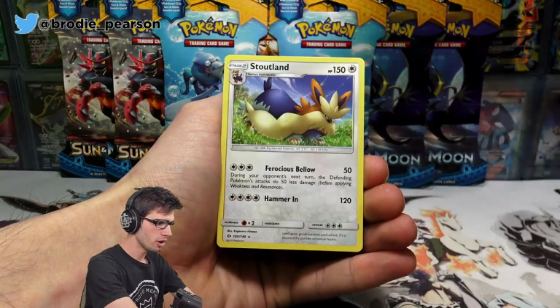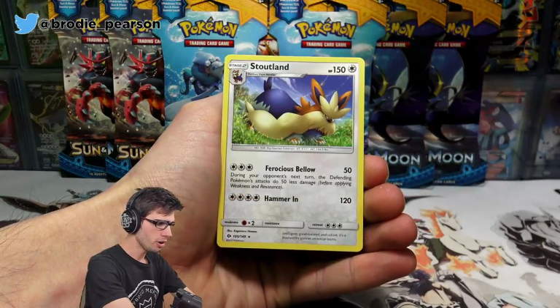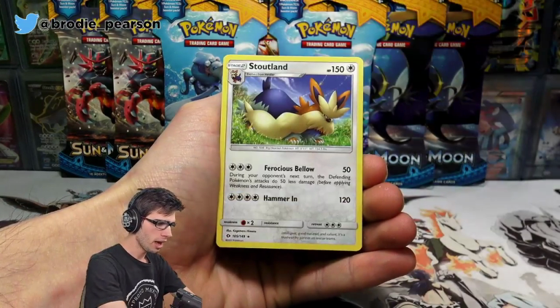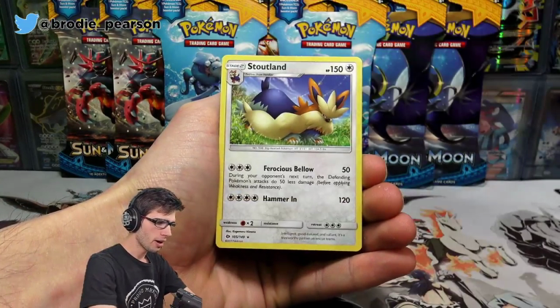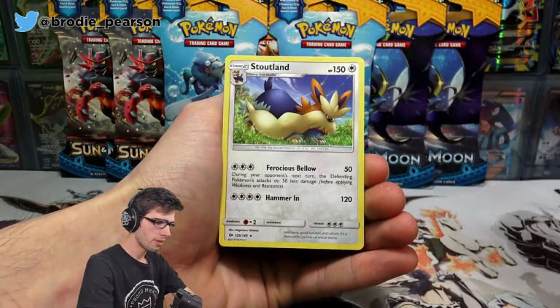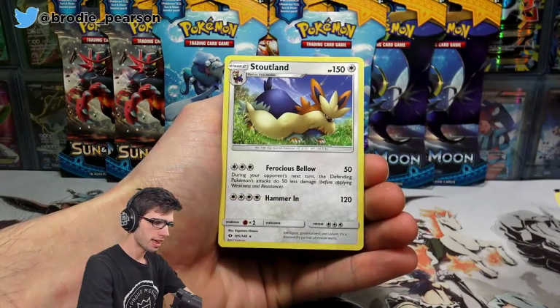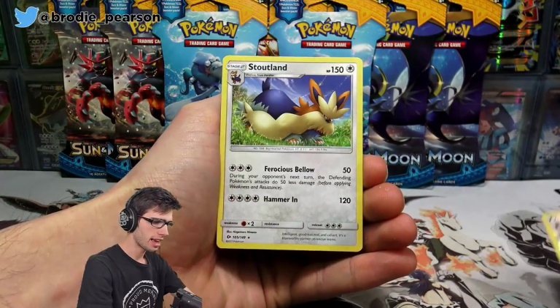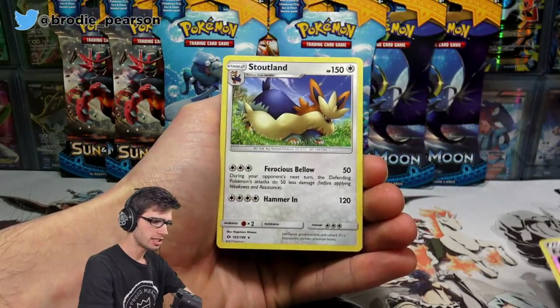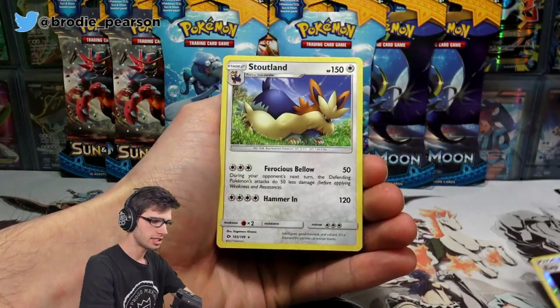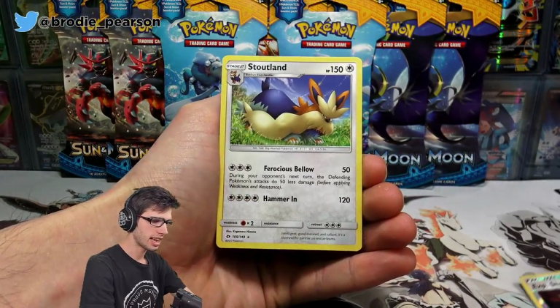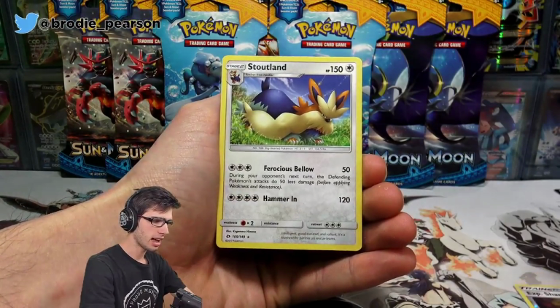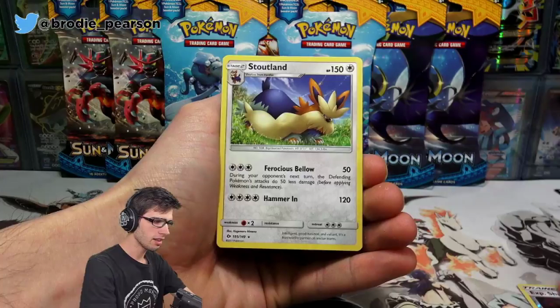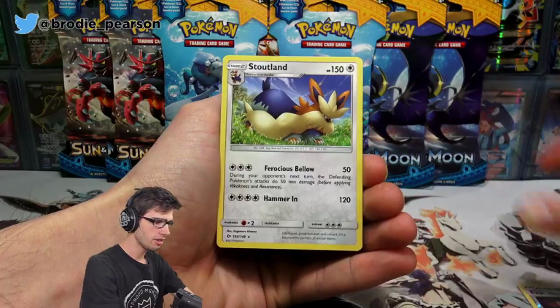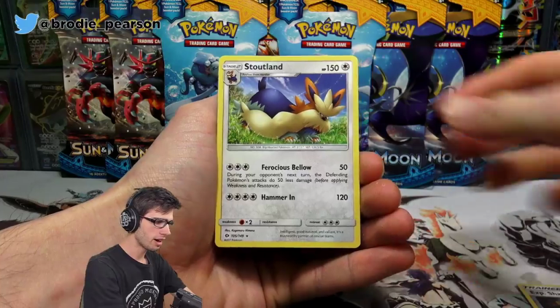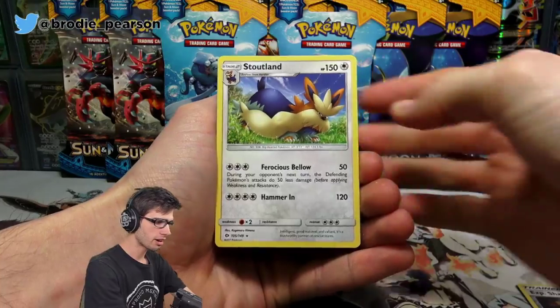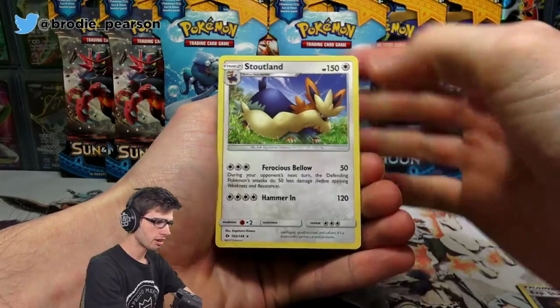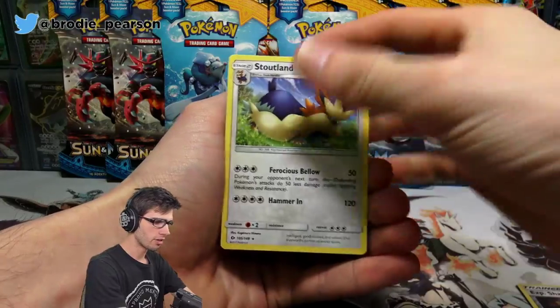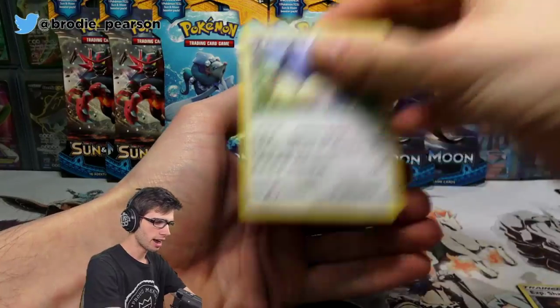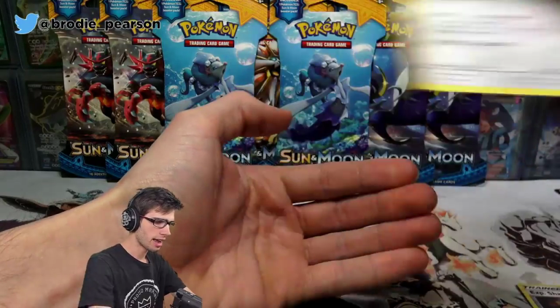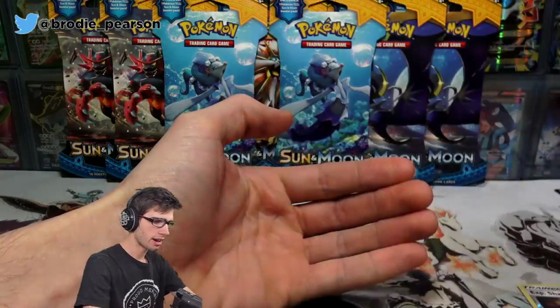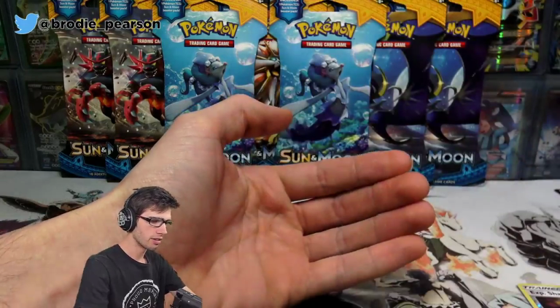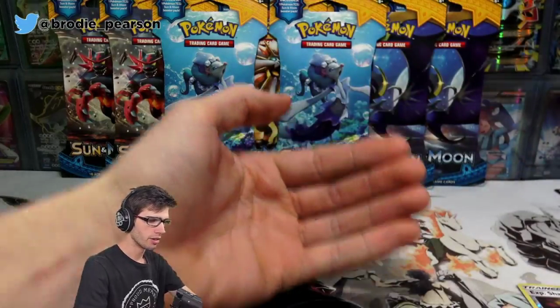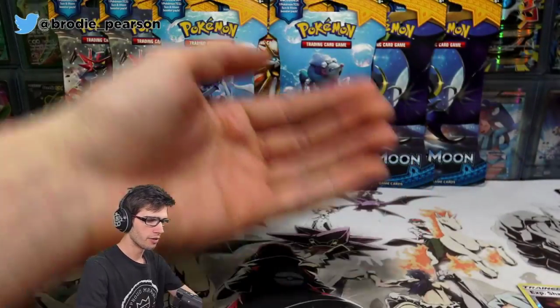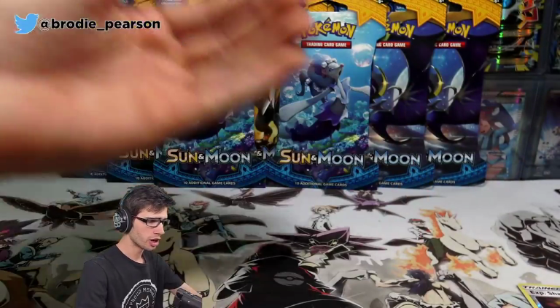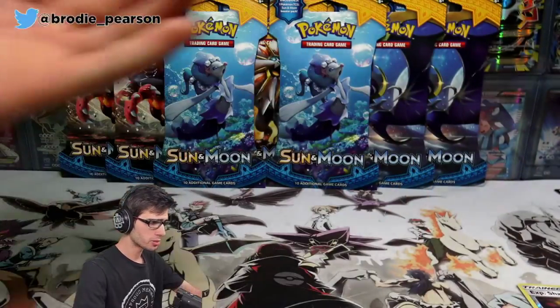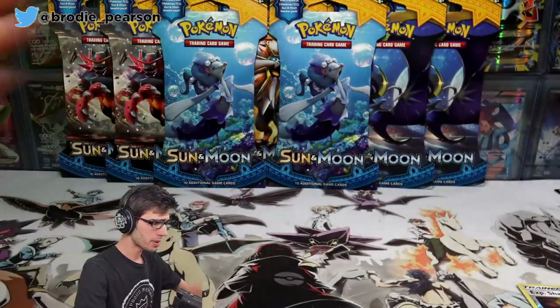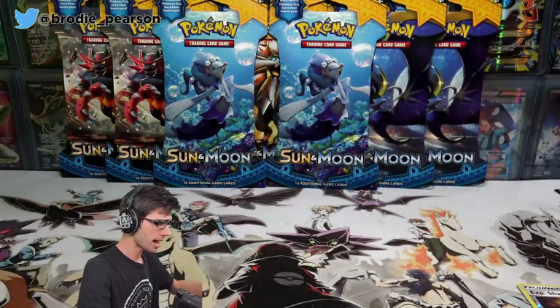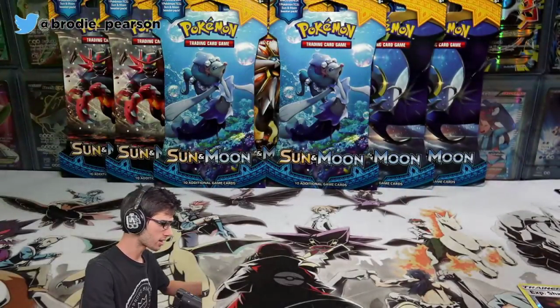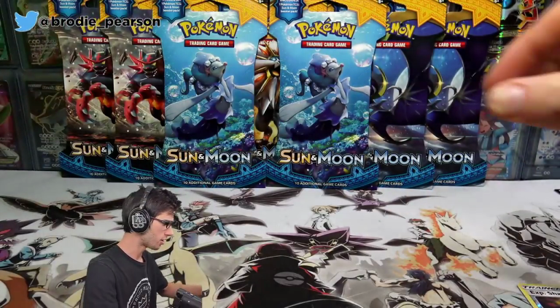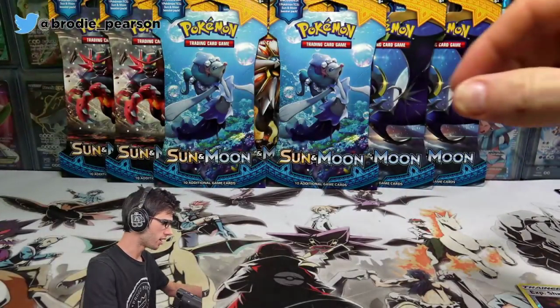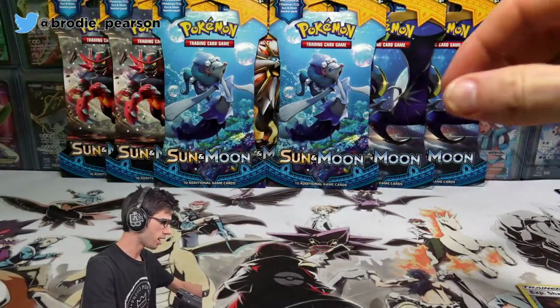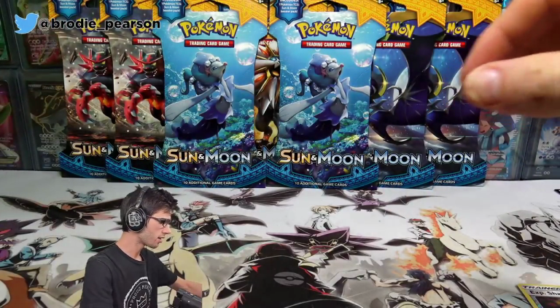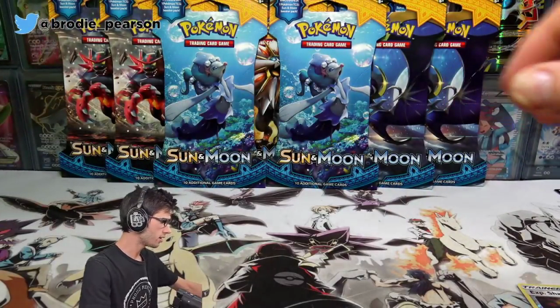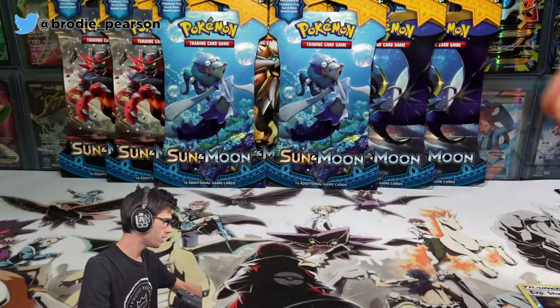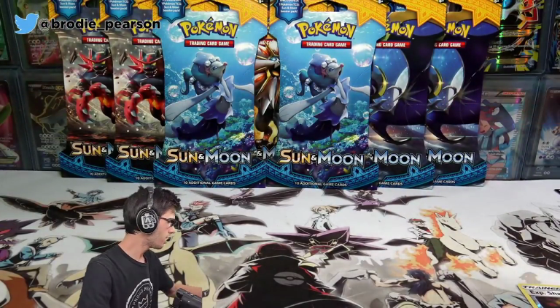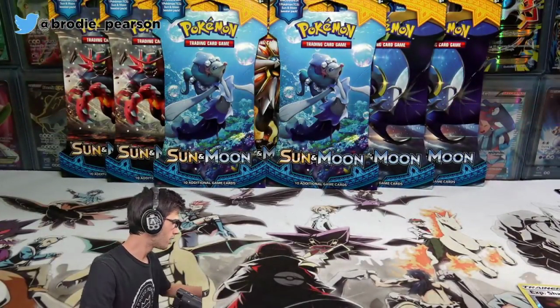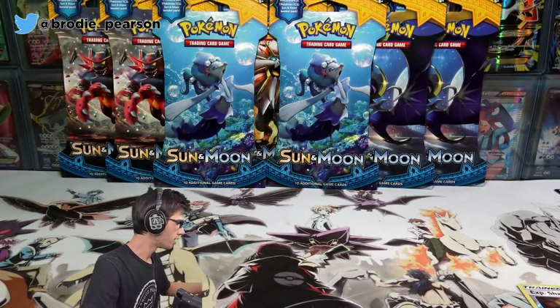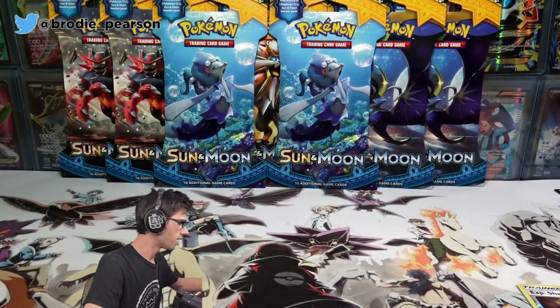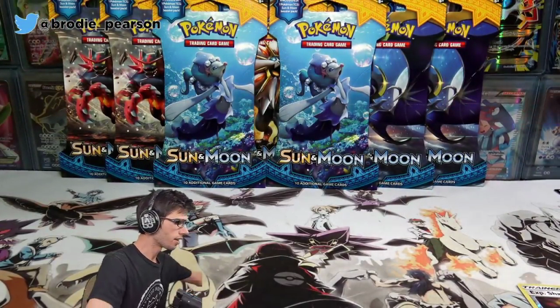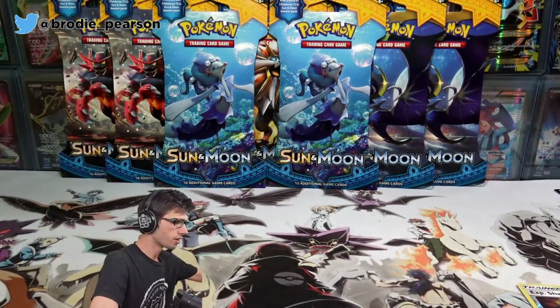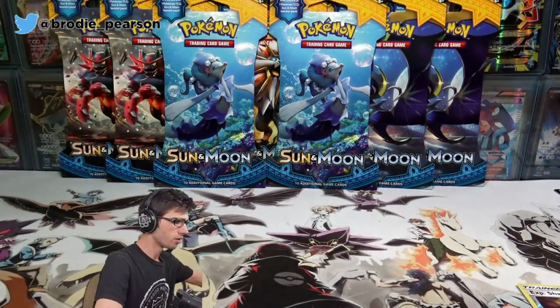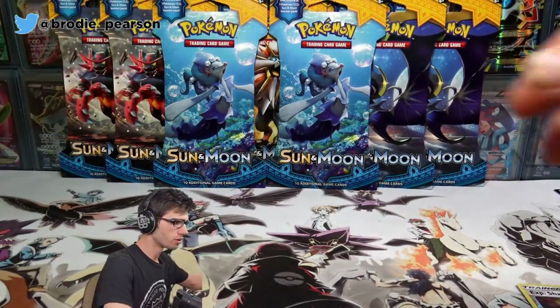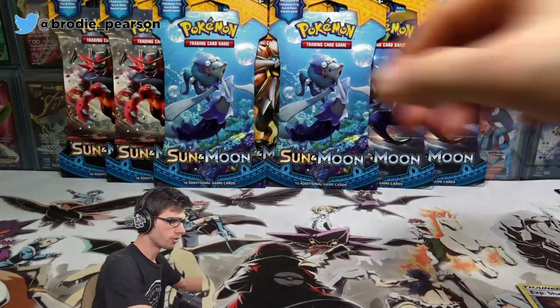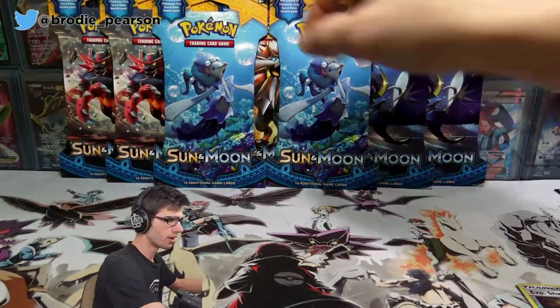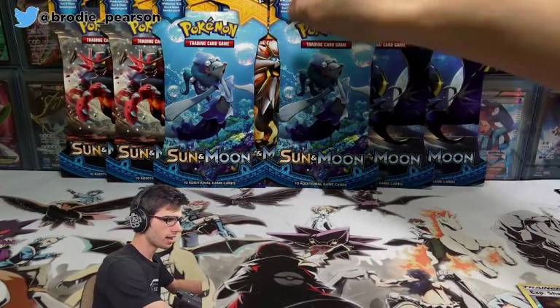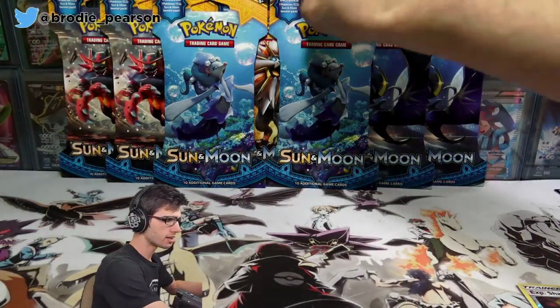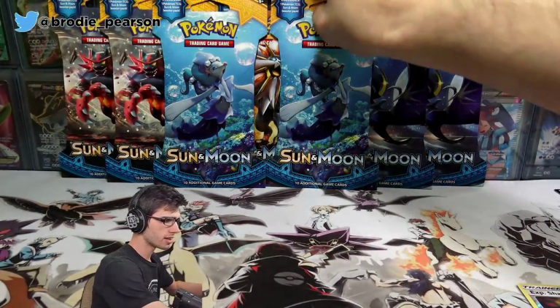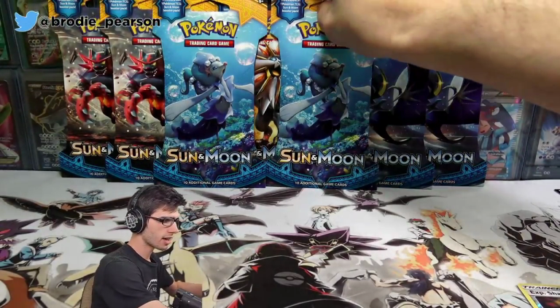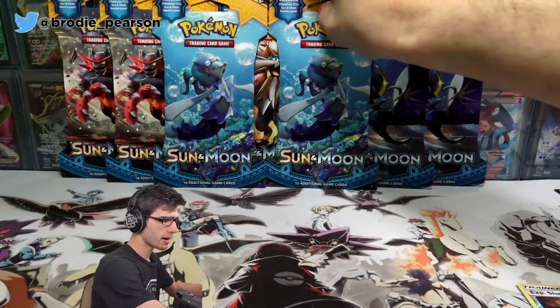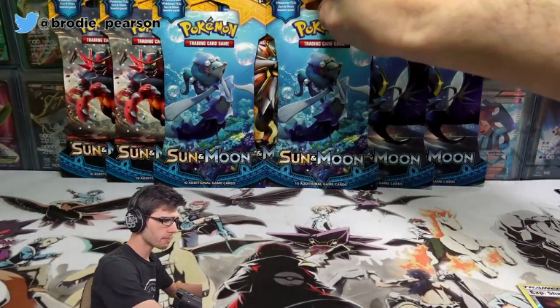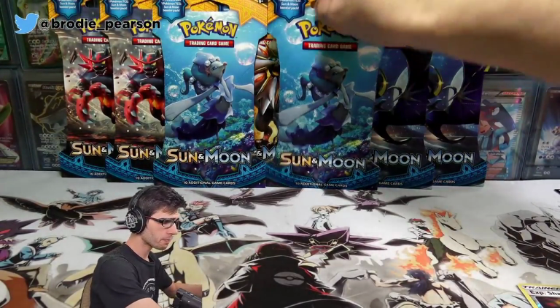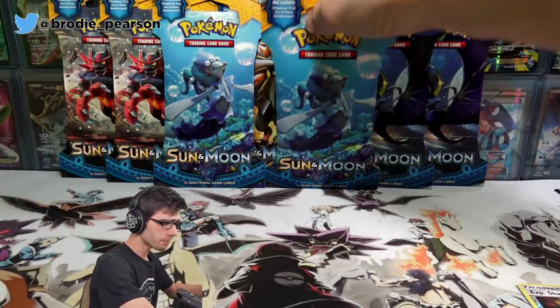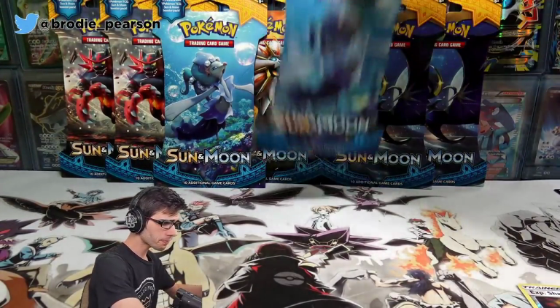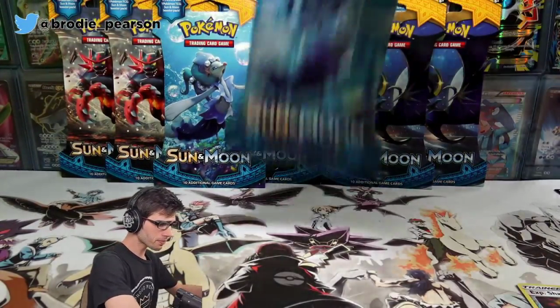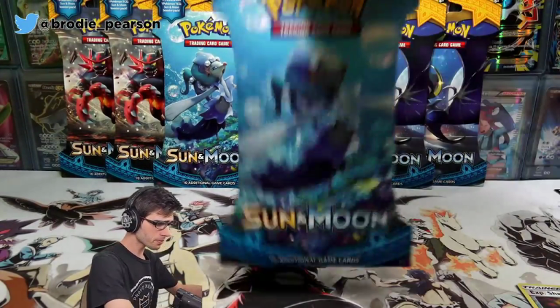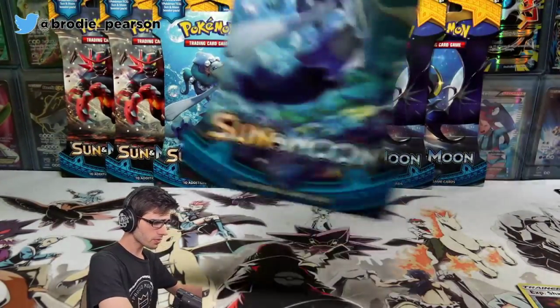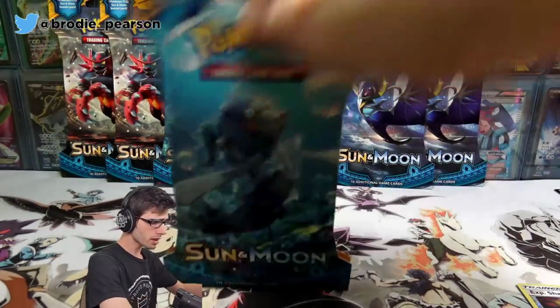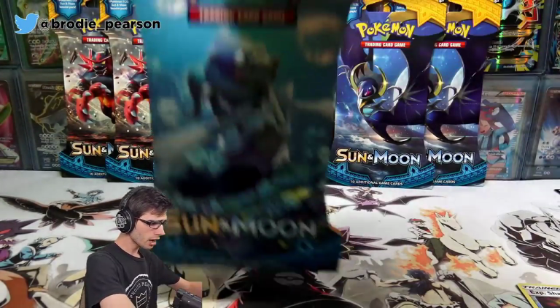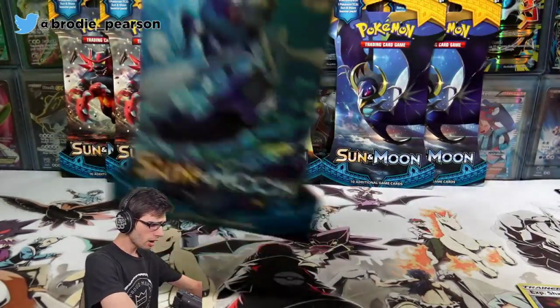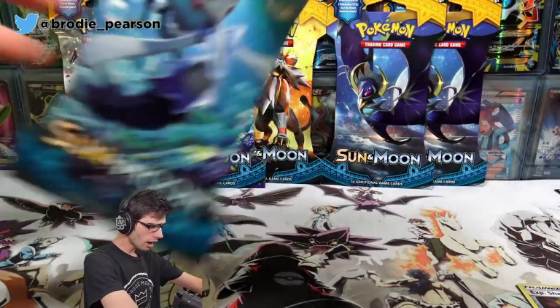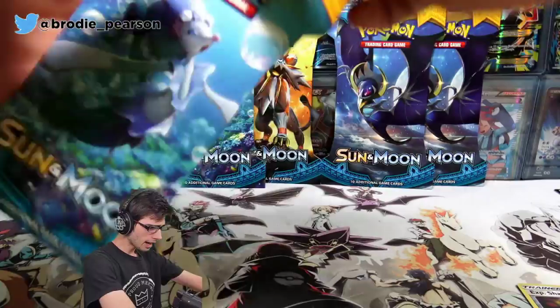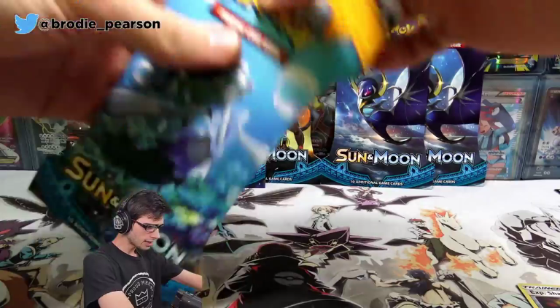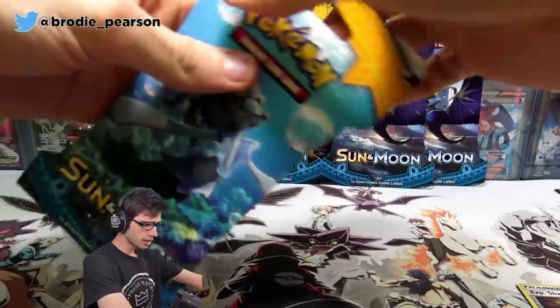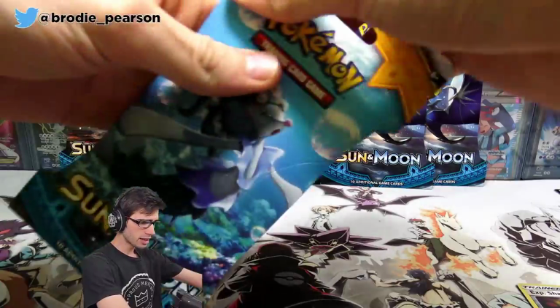We've got an Experience Share reverse holo with a Stoutland regular rare in the first pack — nothing all too fancy there.